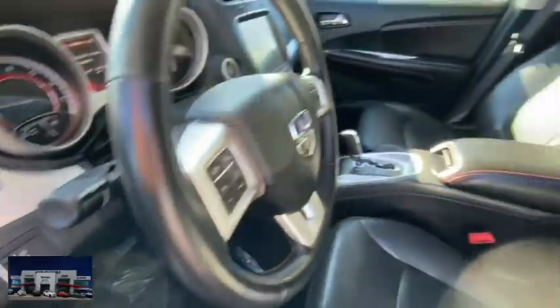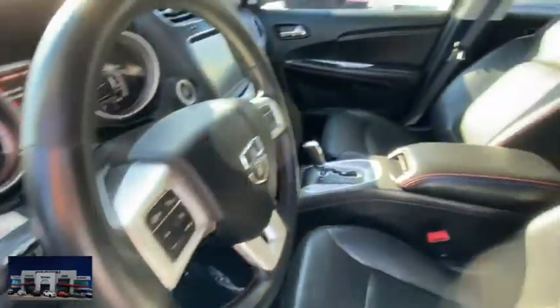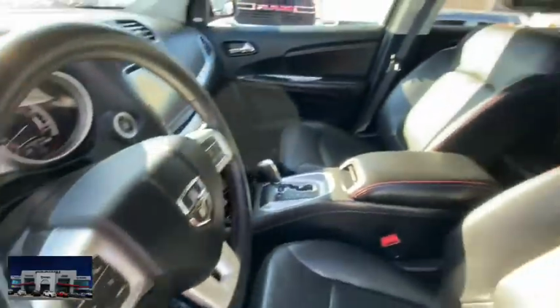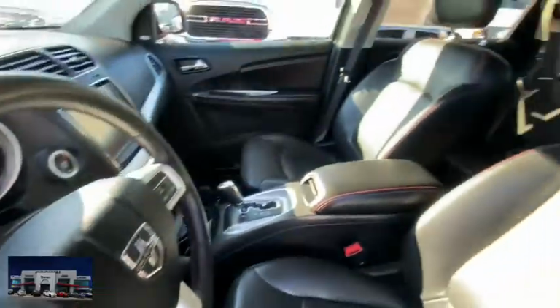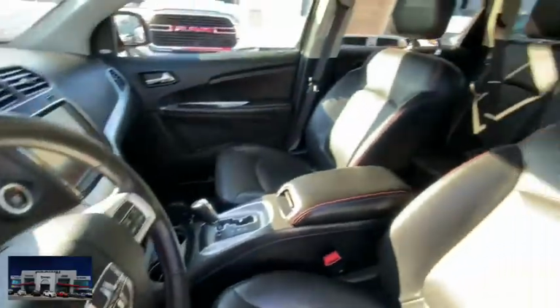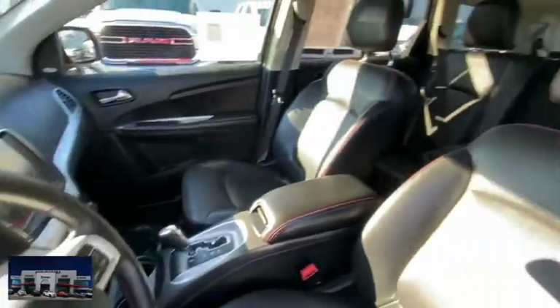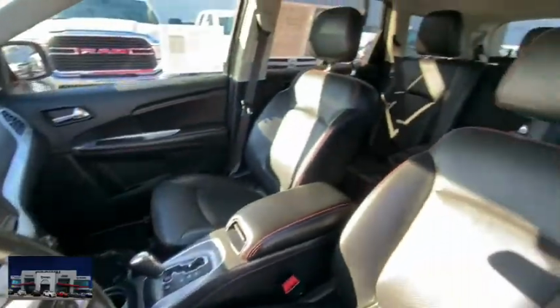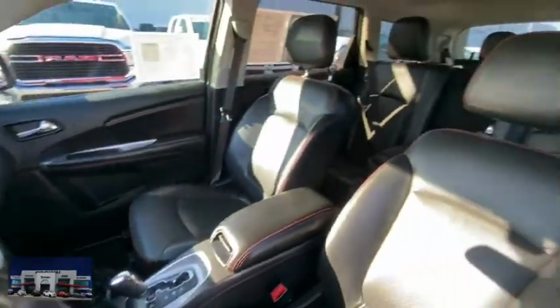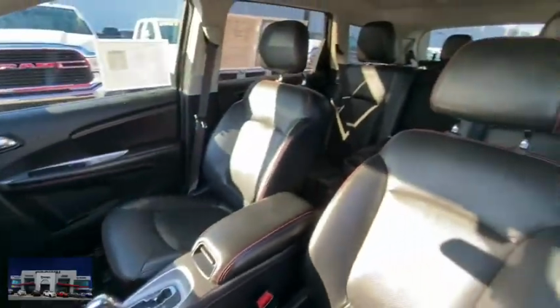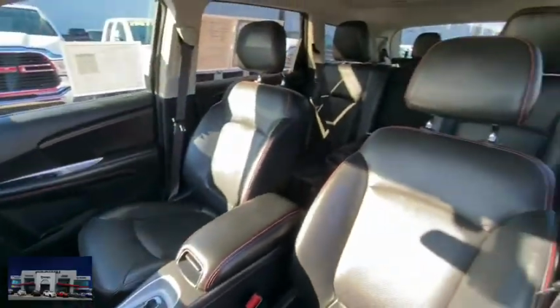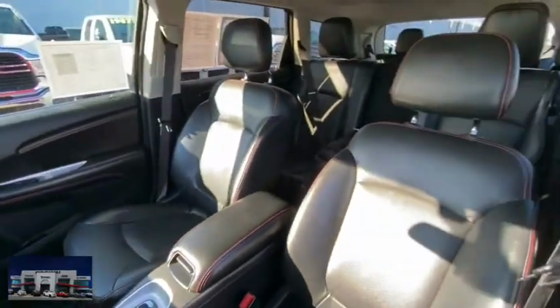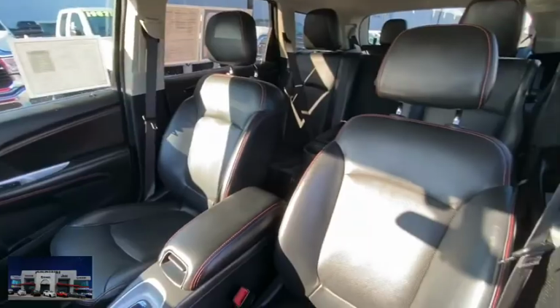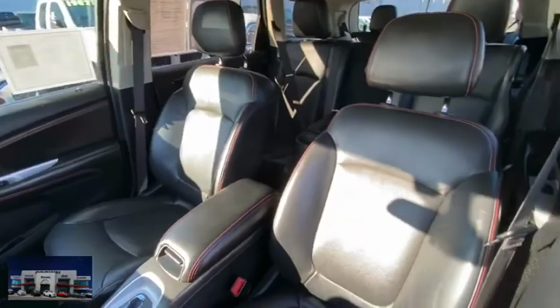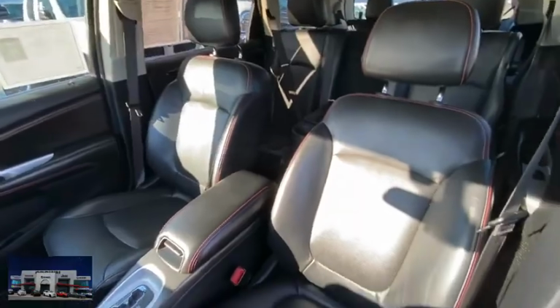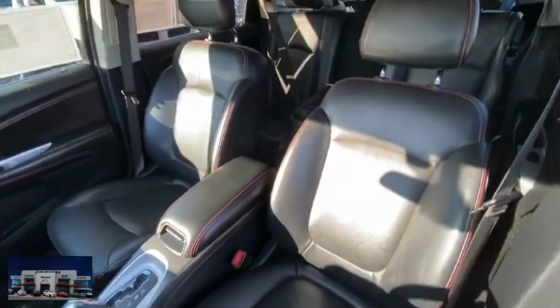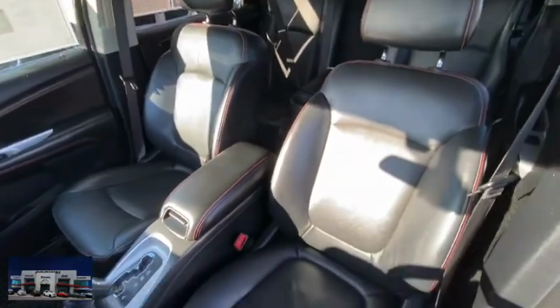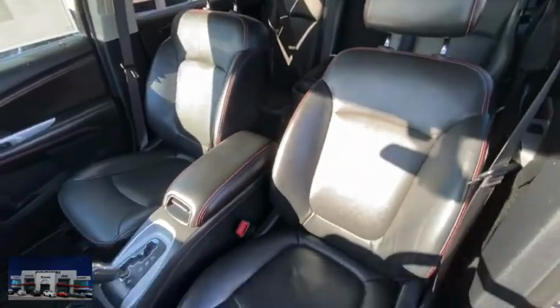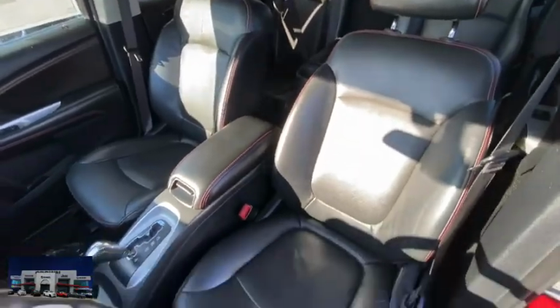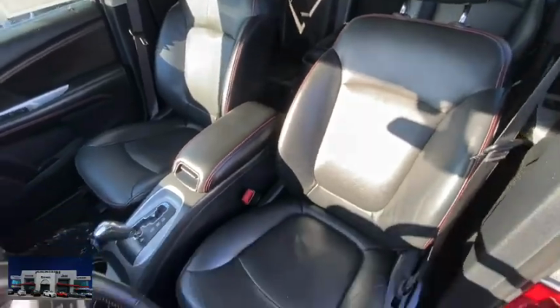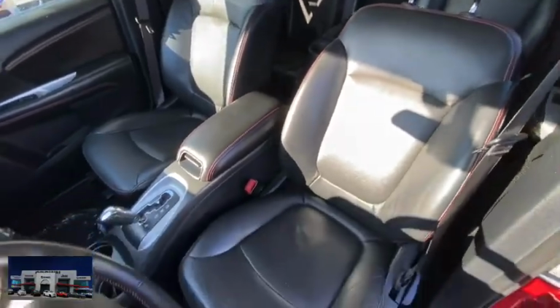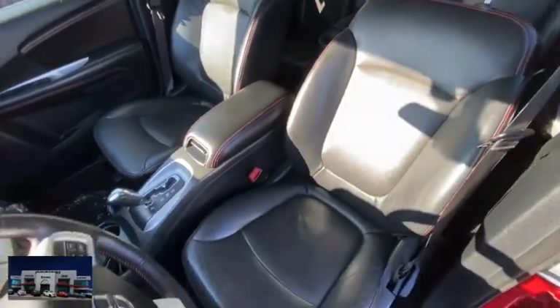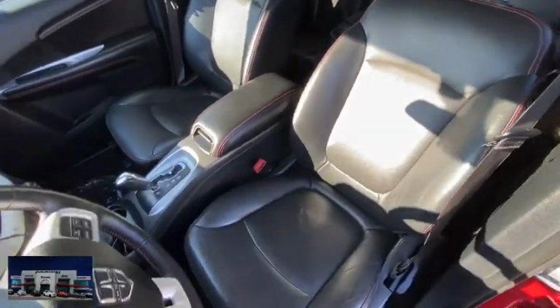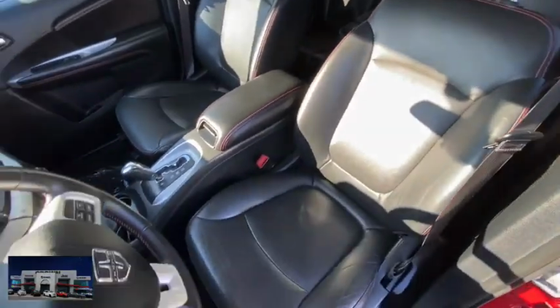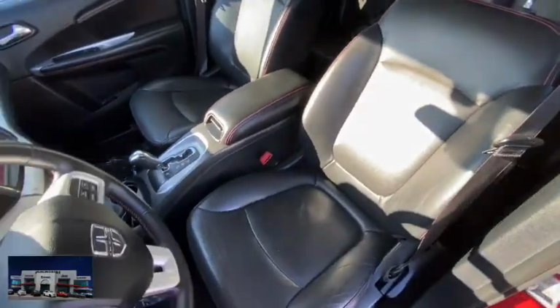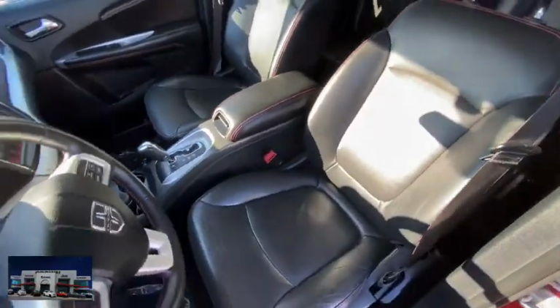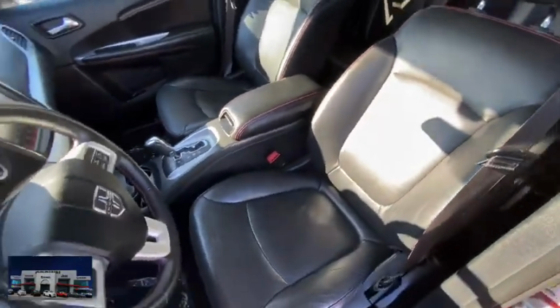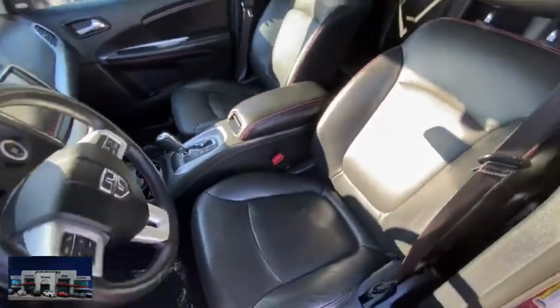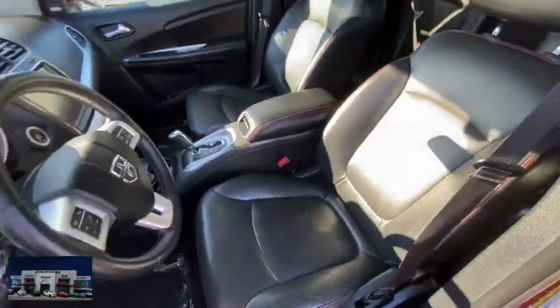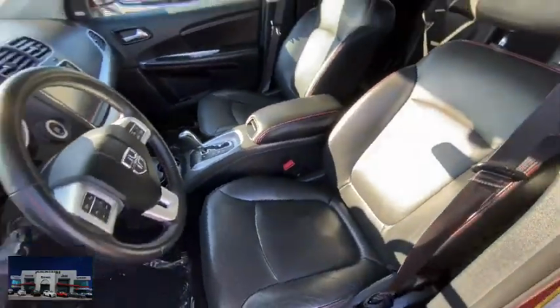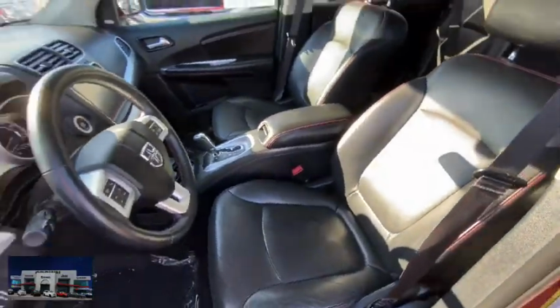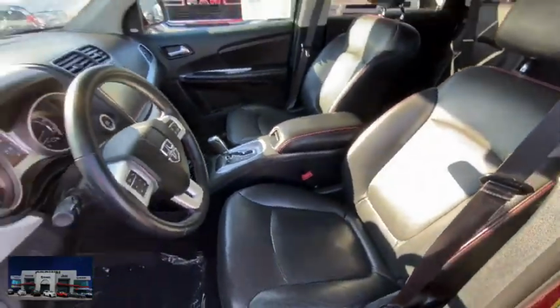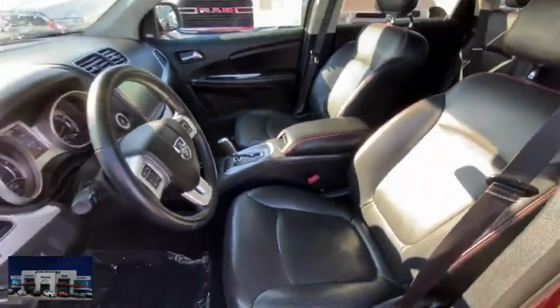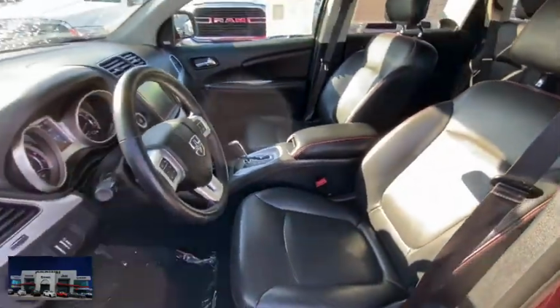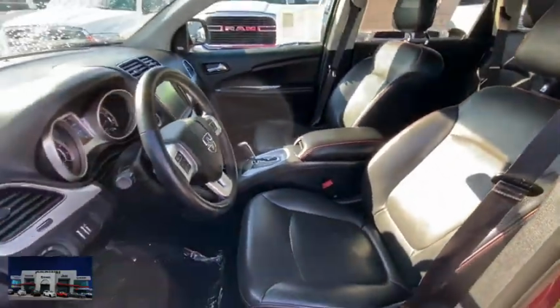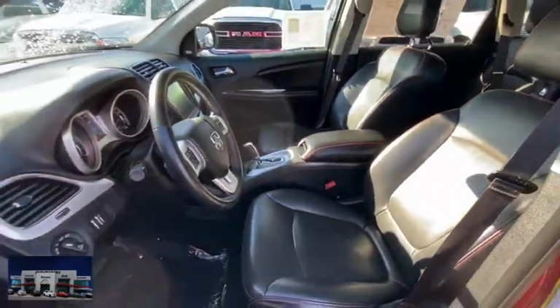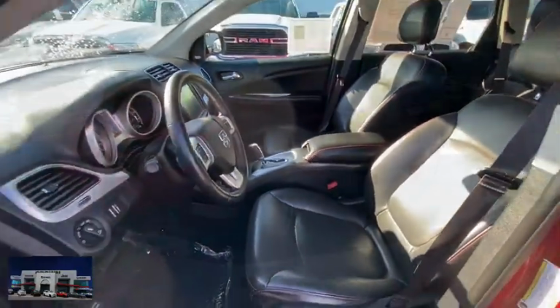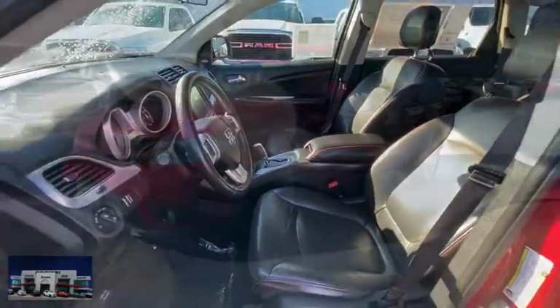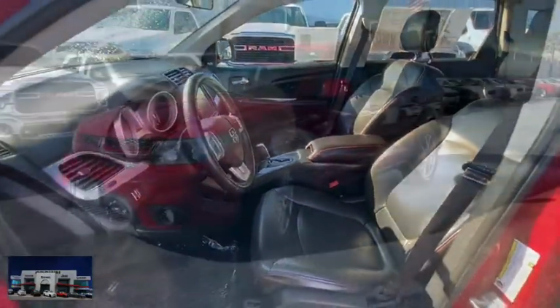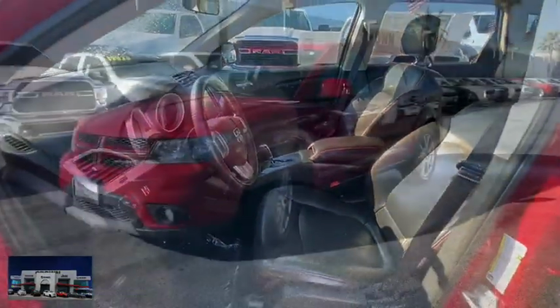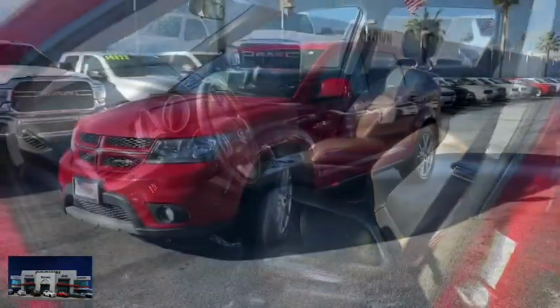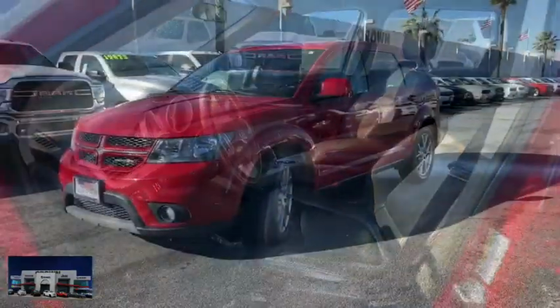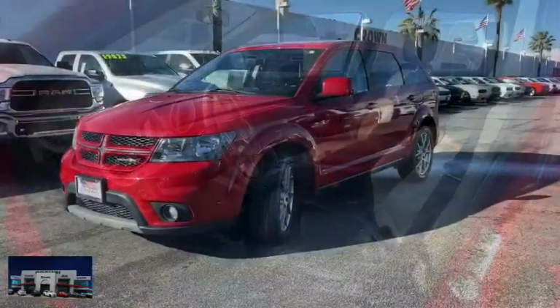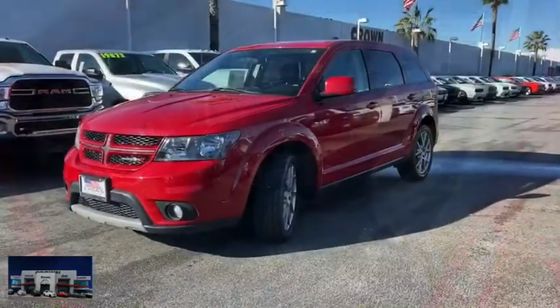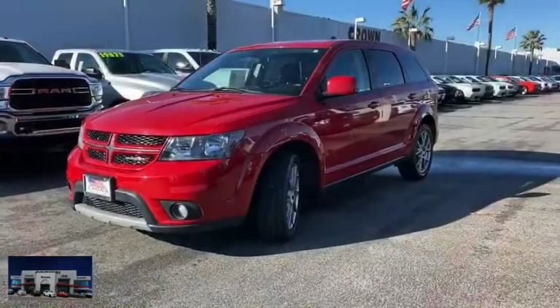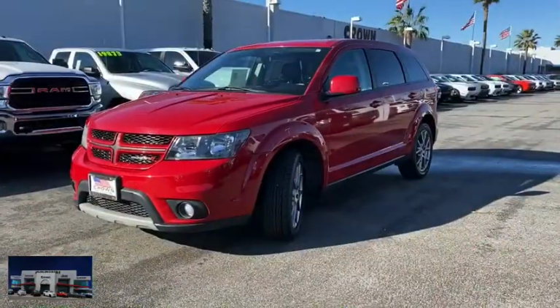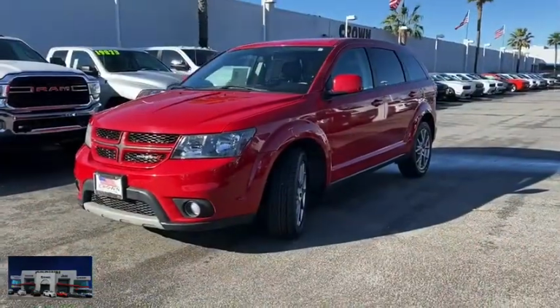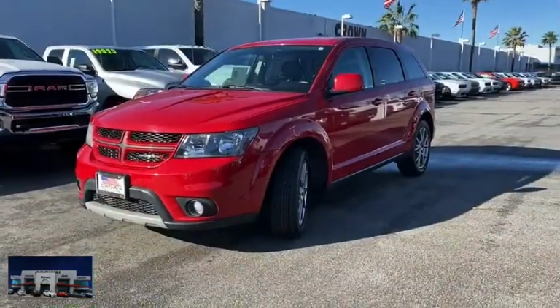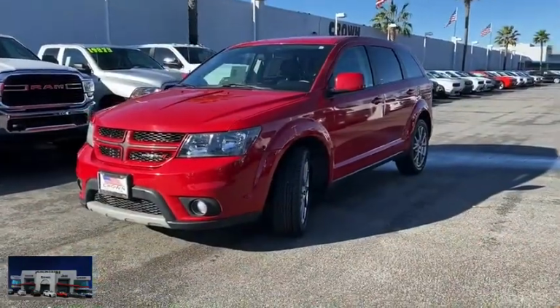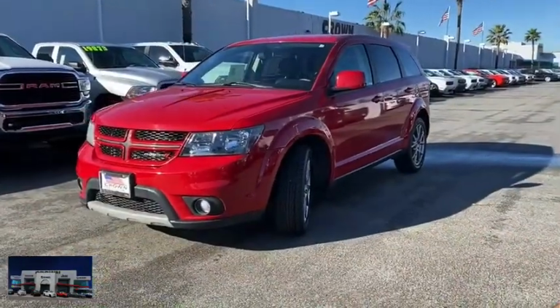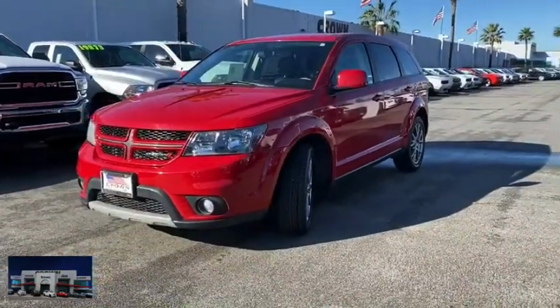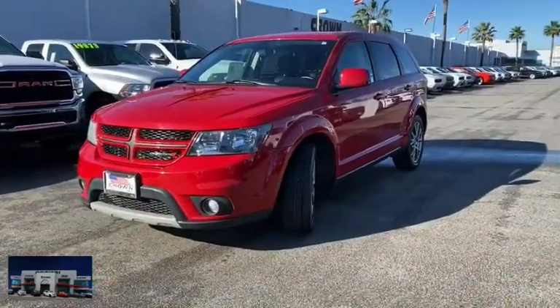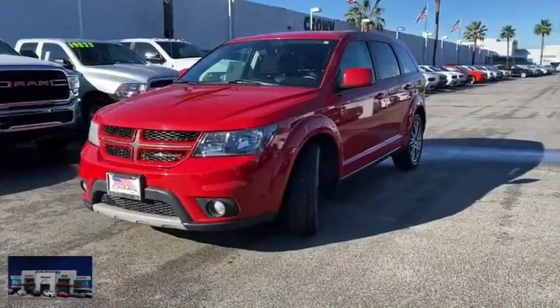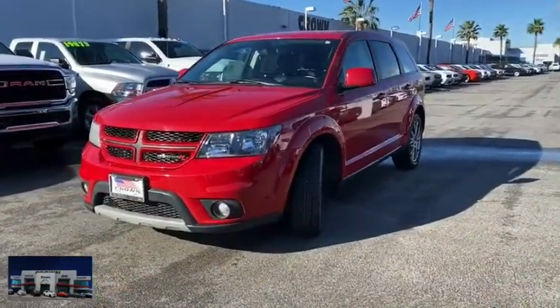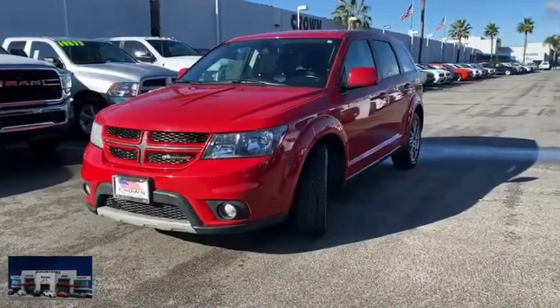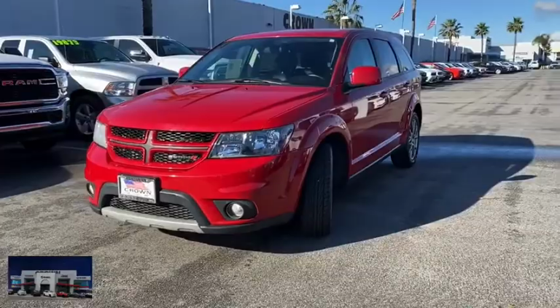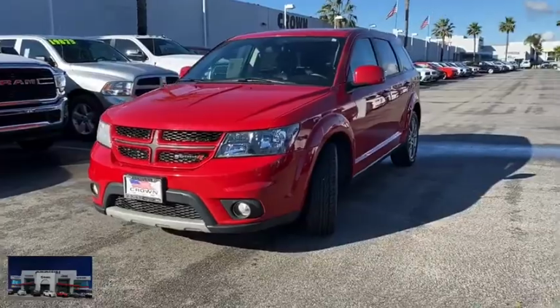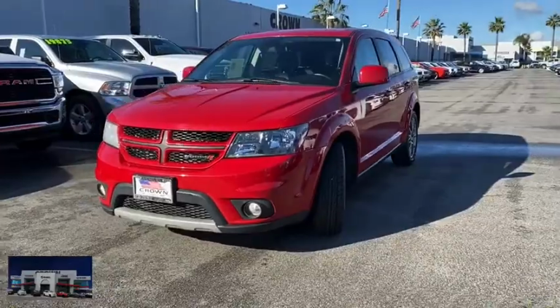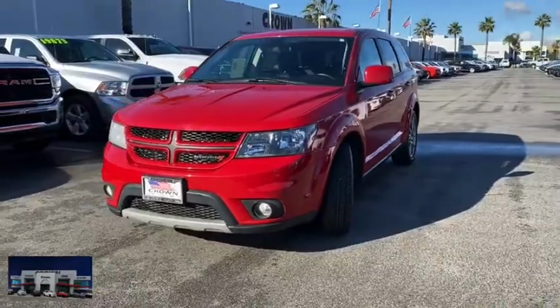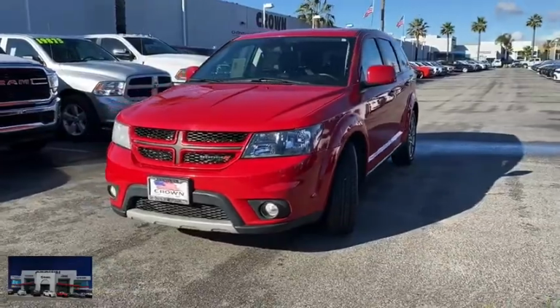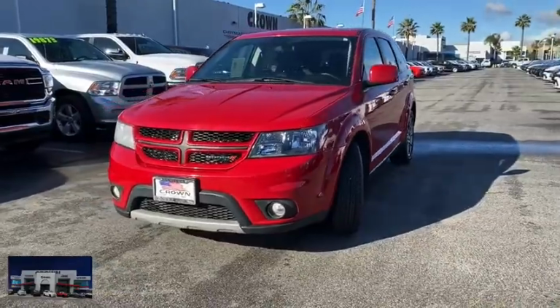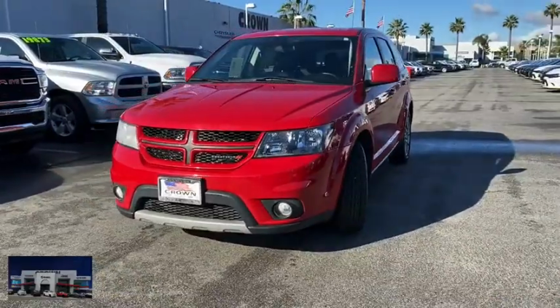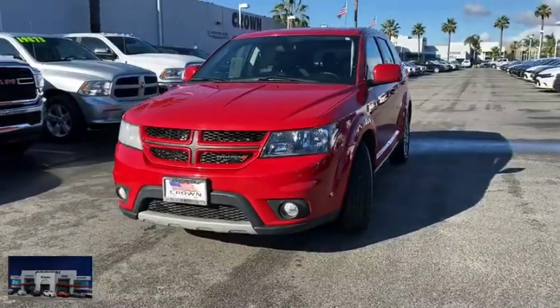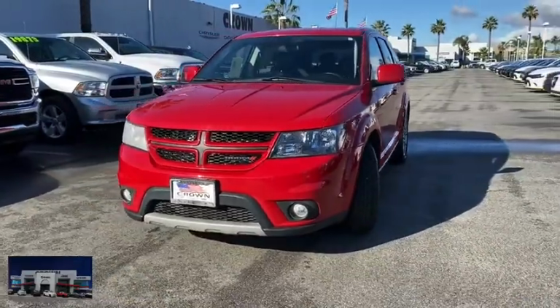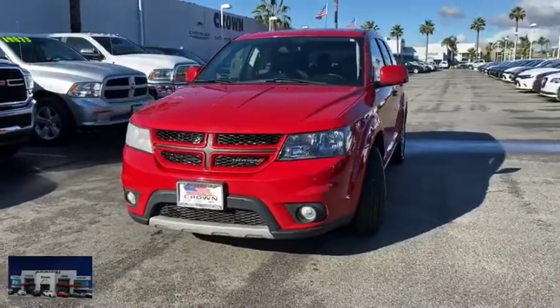Floor mats, keyless start, rear defrost, climate control, AM-FM stereo radio. Your new ride is just a phone call away.